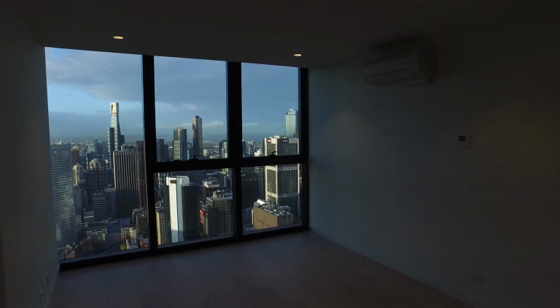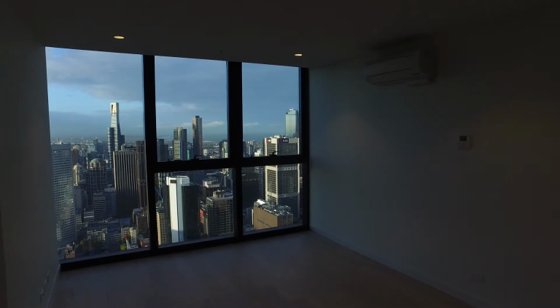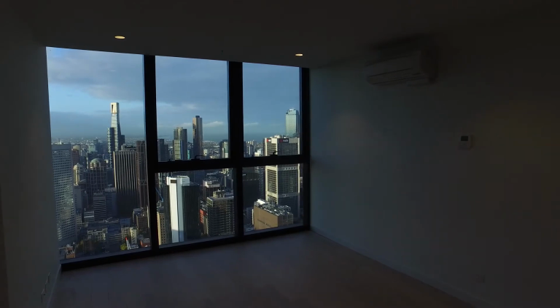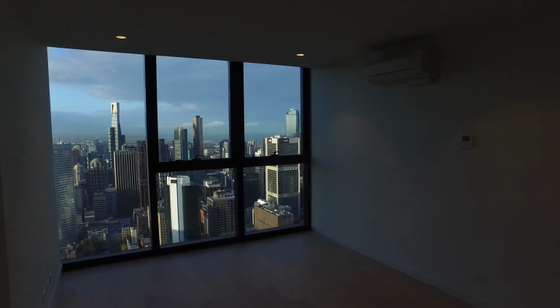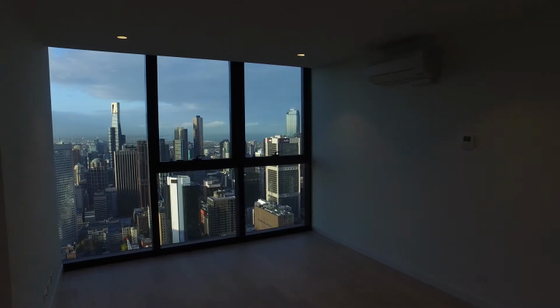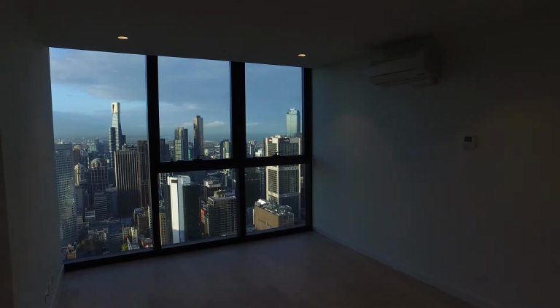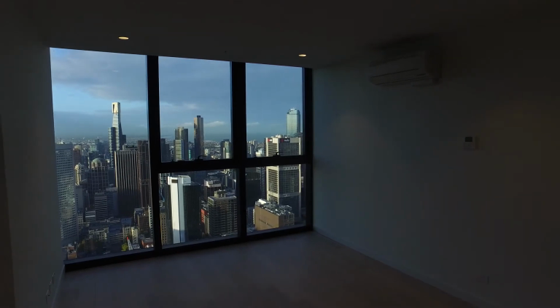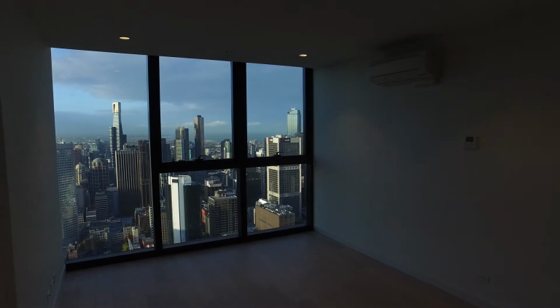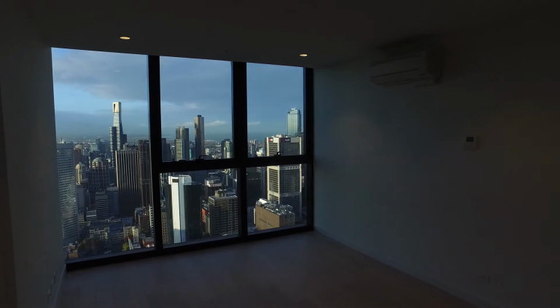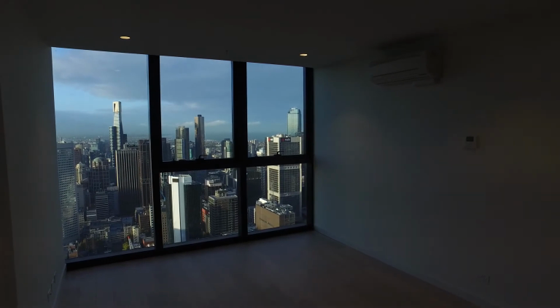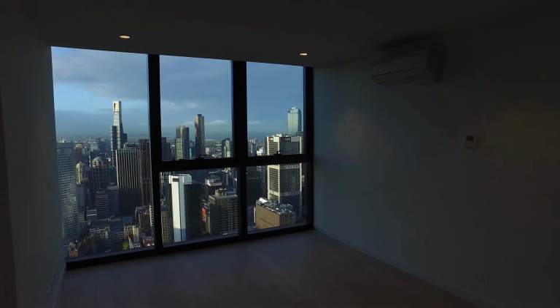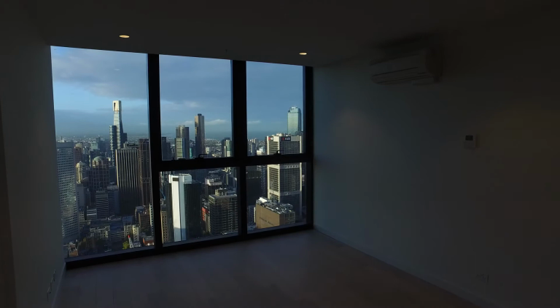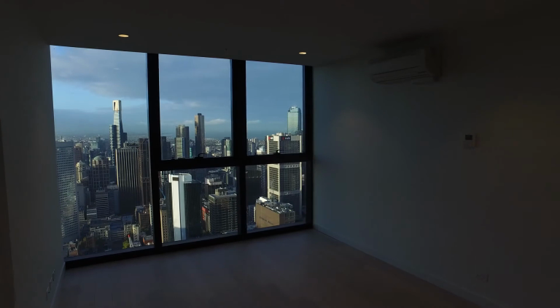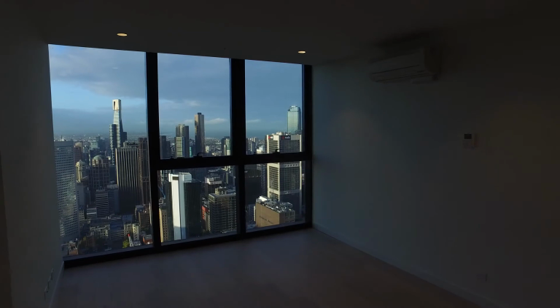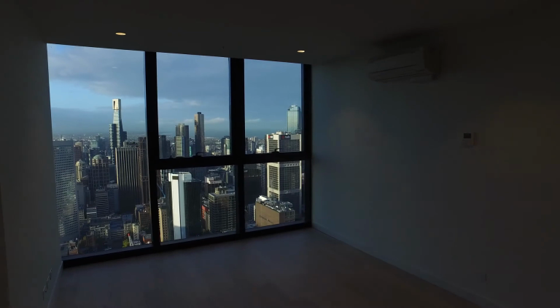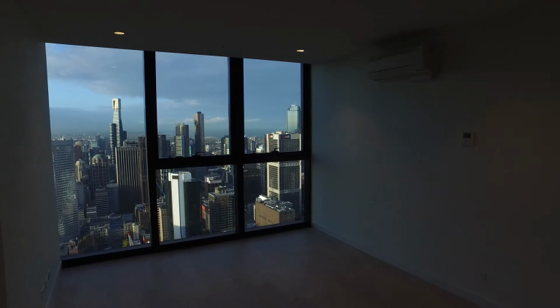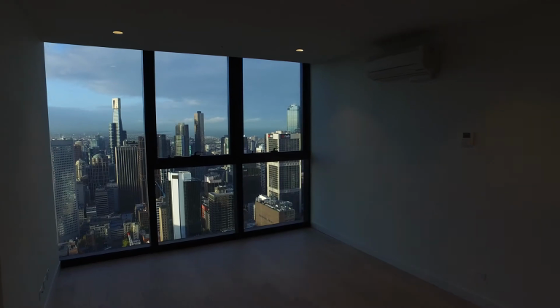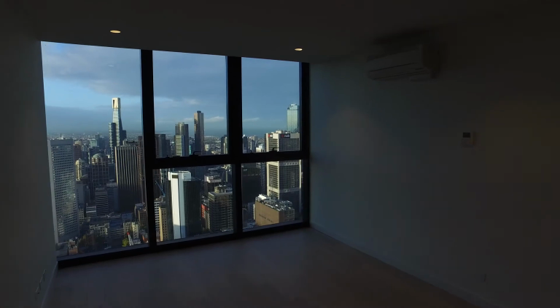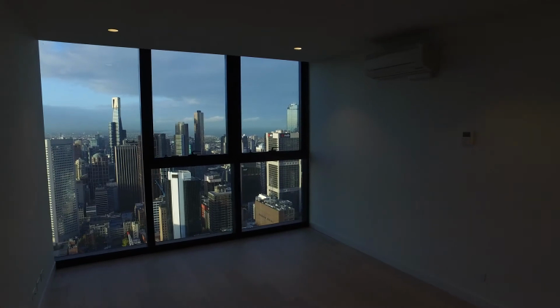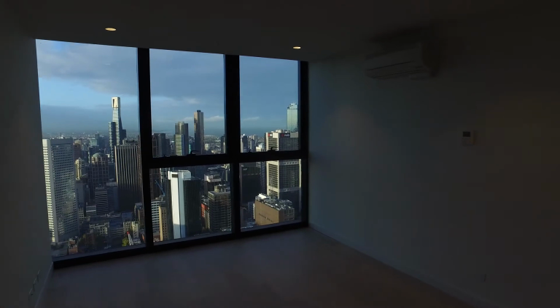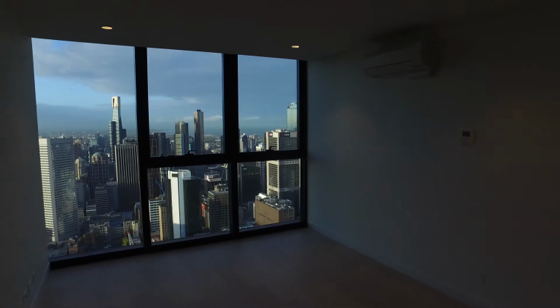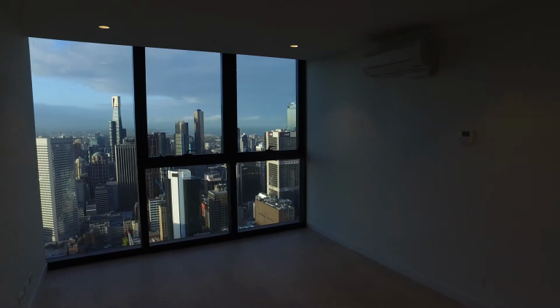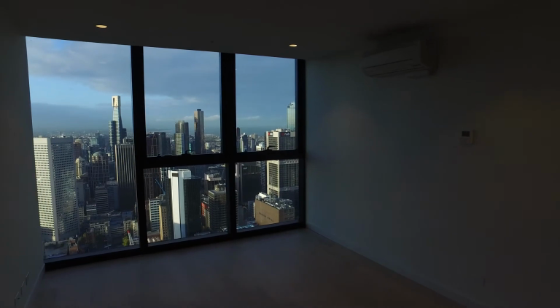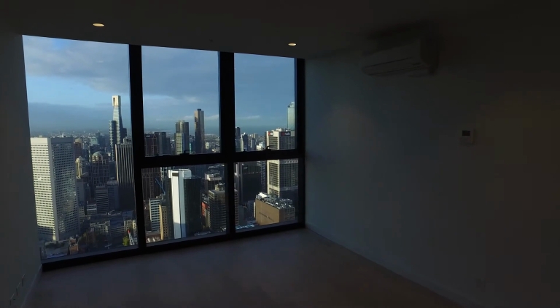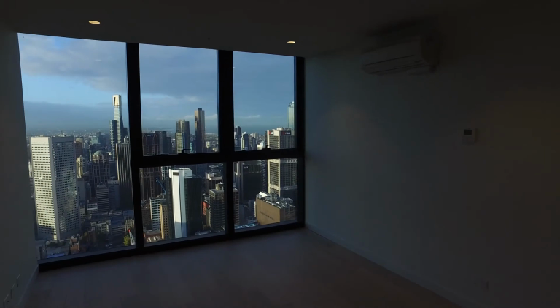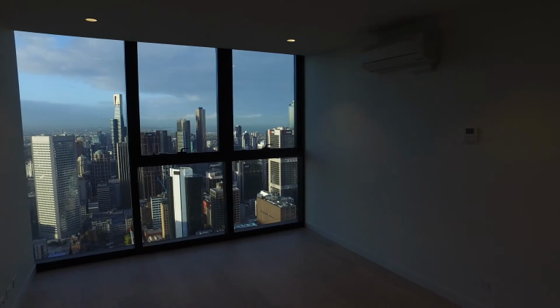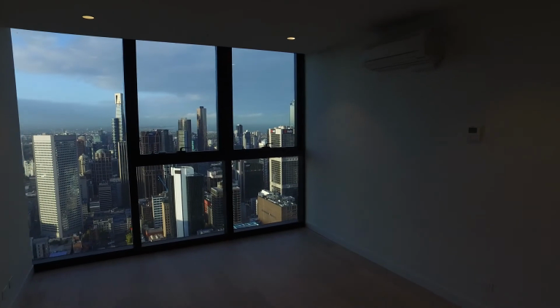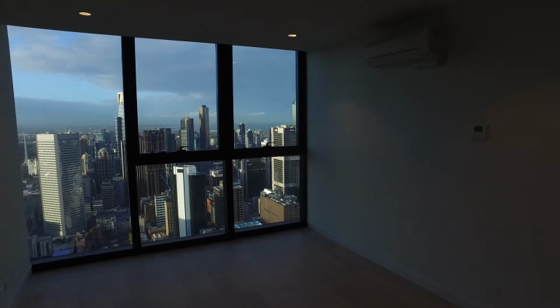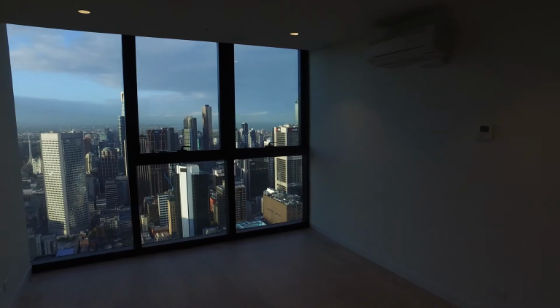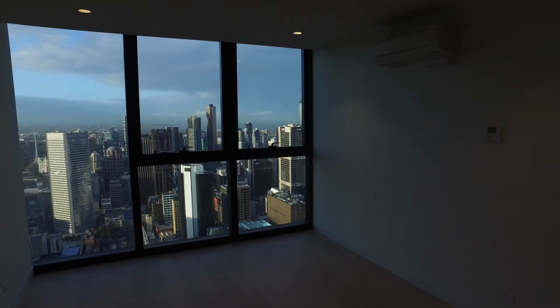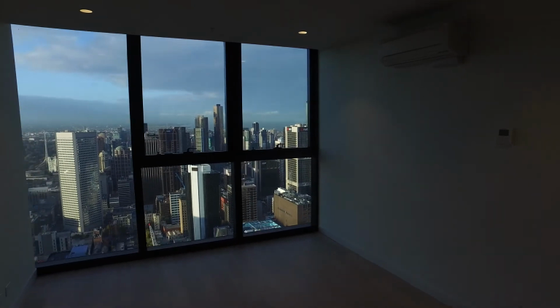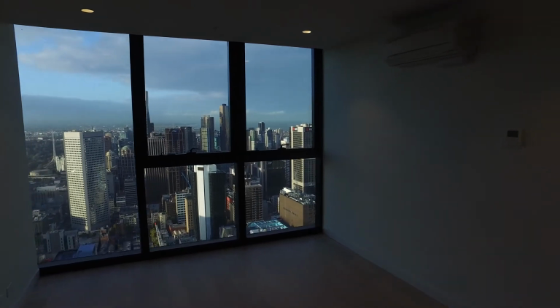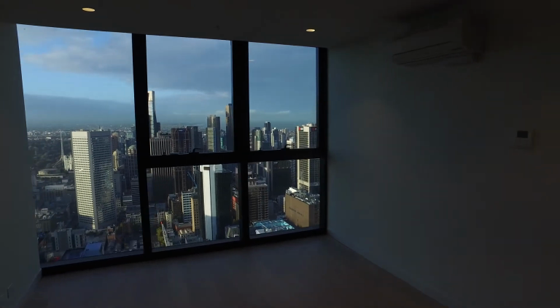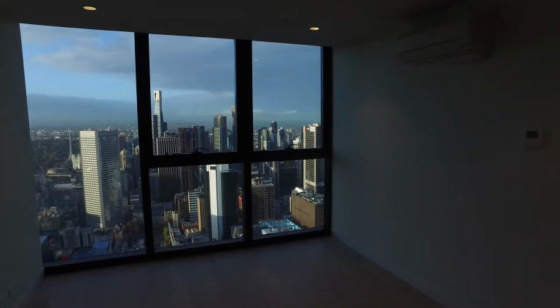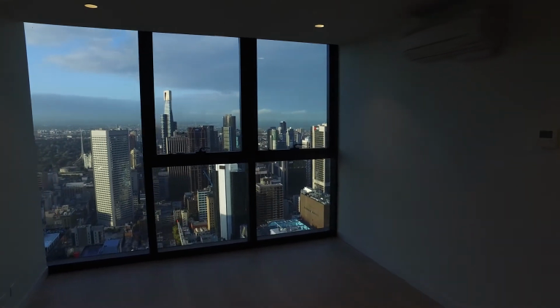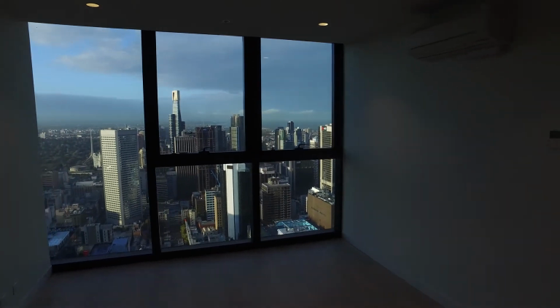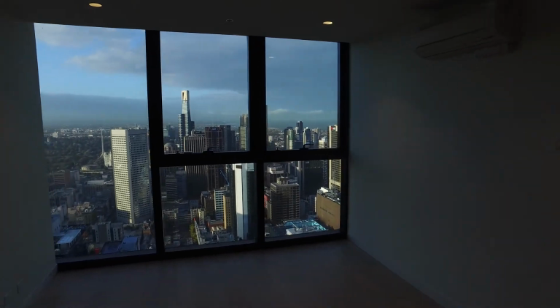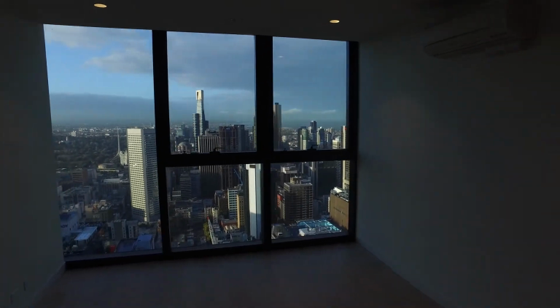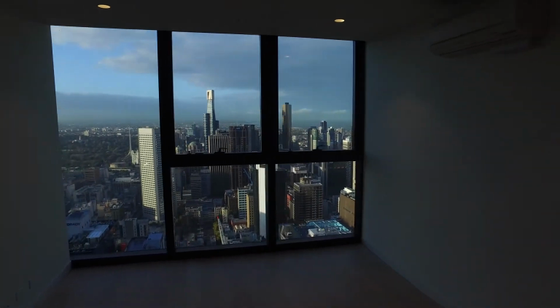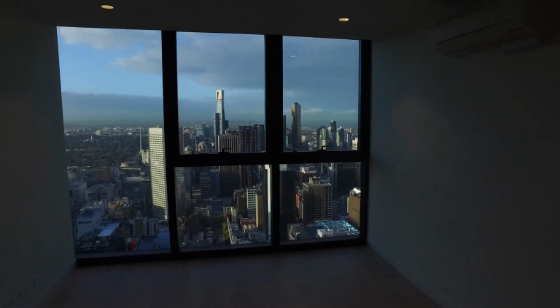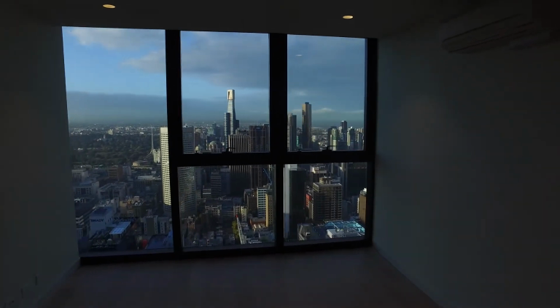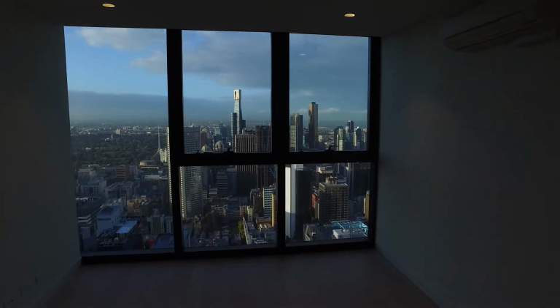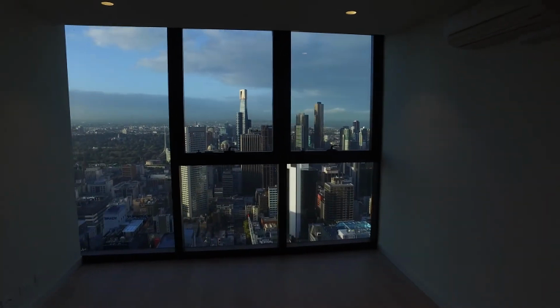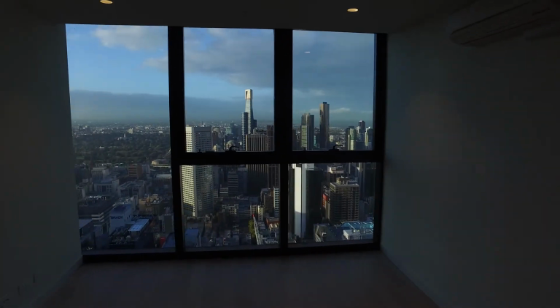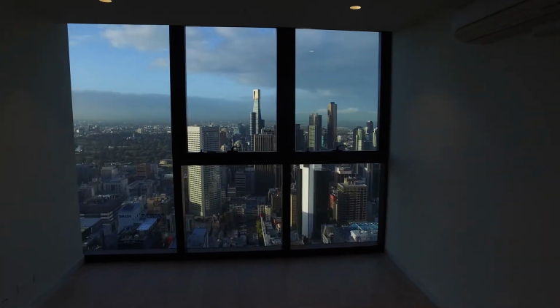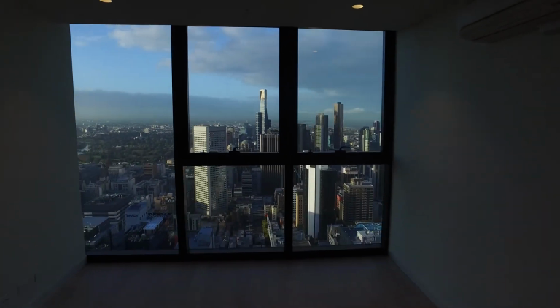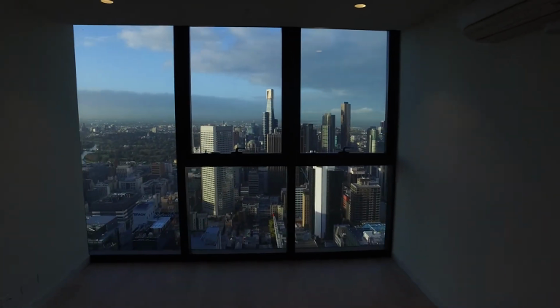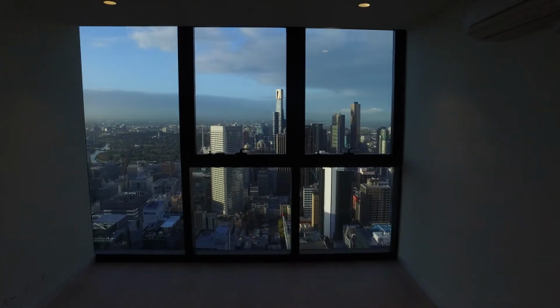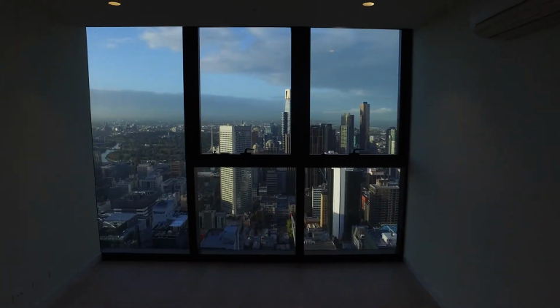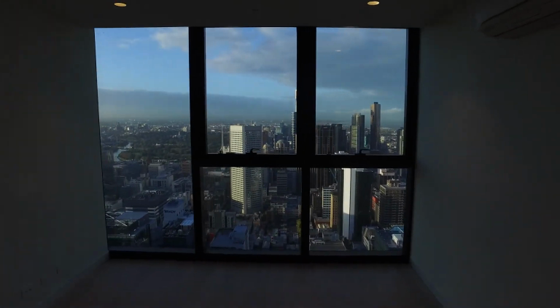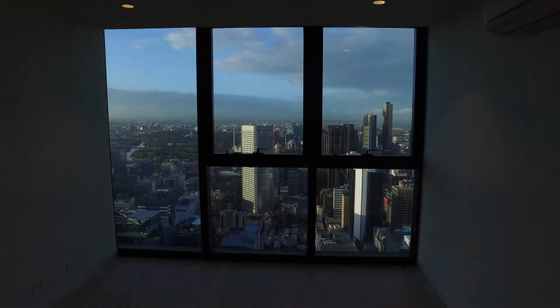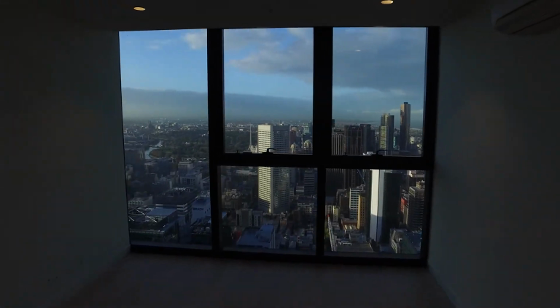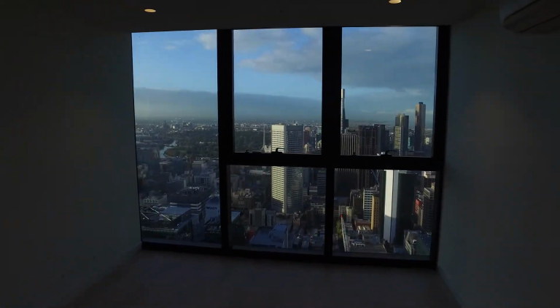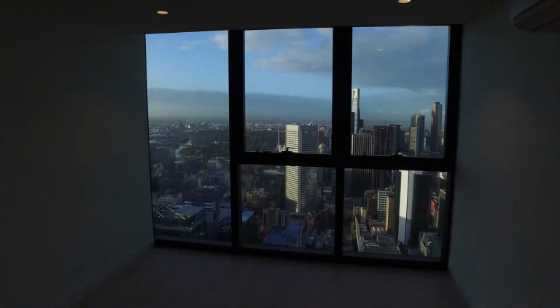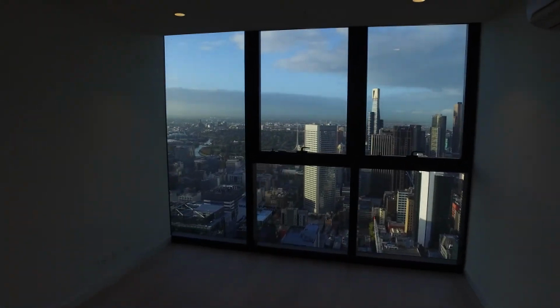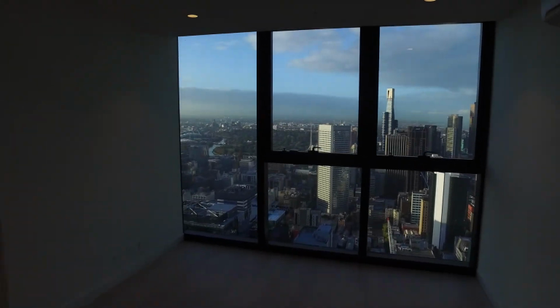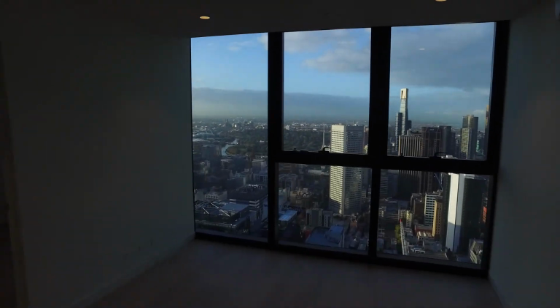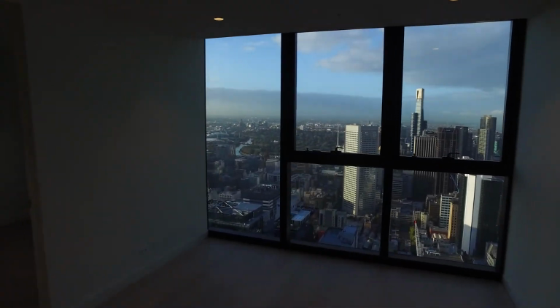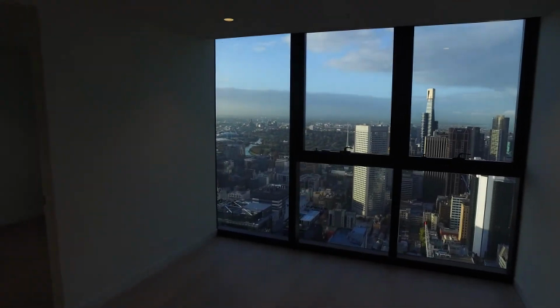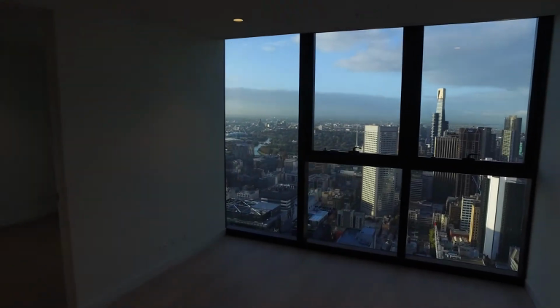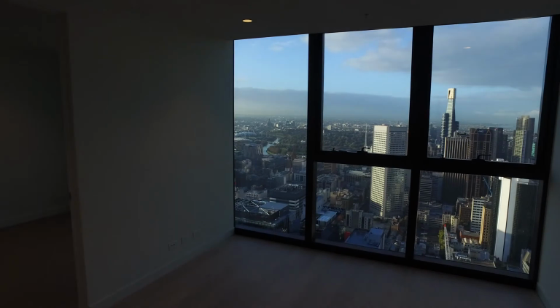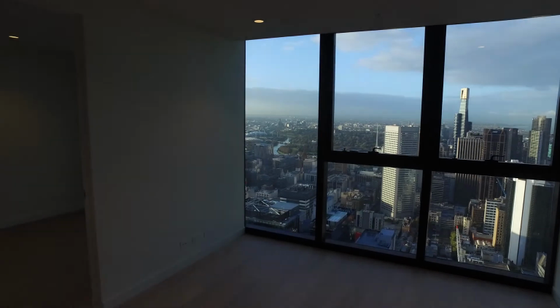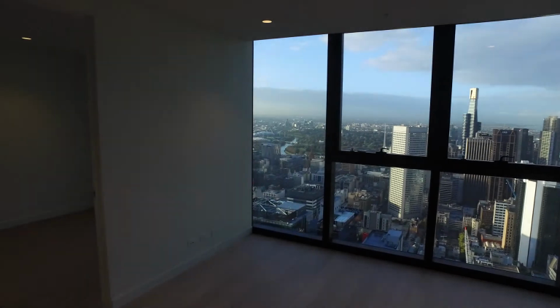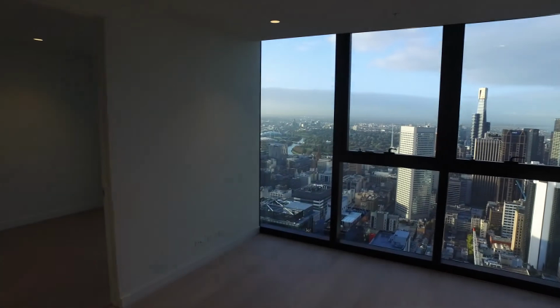Moving through the lounge and living area, as you can see you've got heating and cooling. Really great light open floor plan with light floorboards.